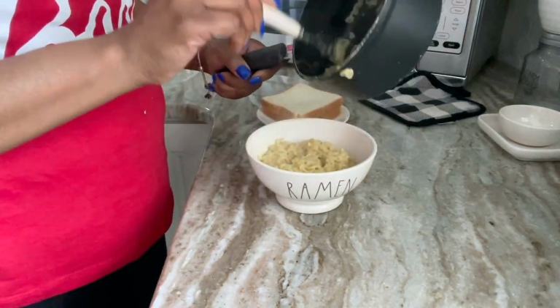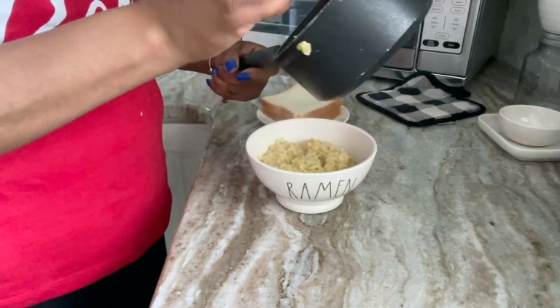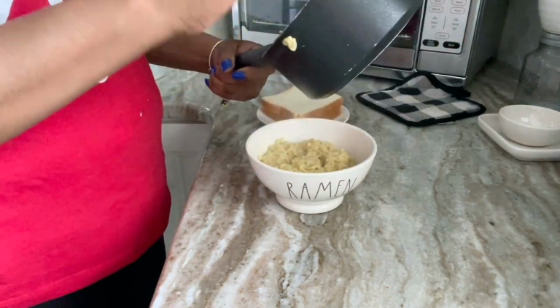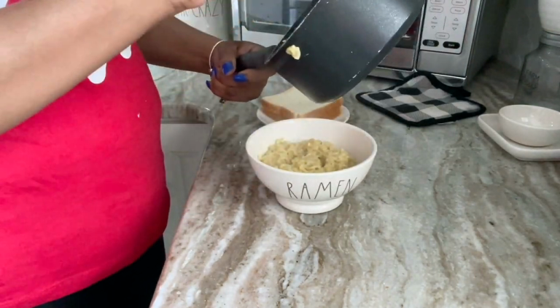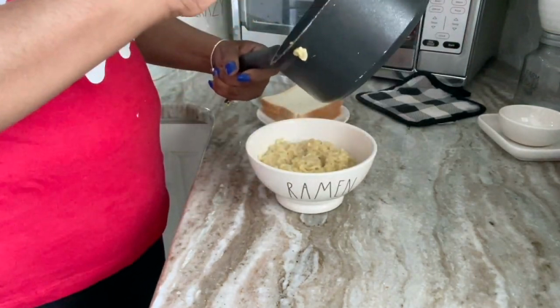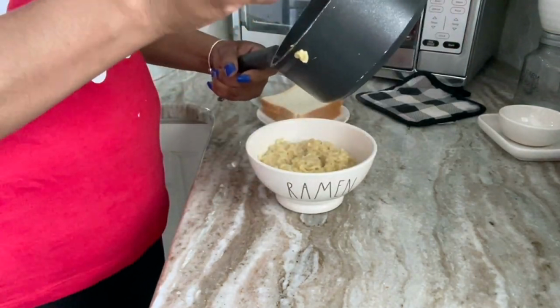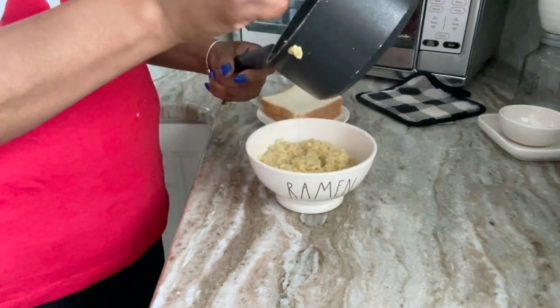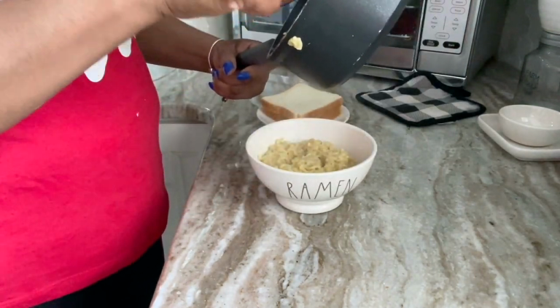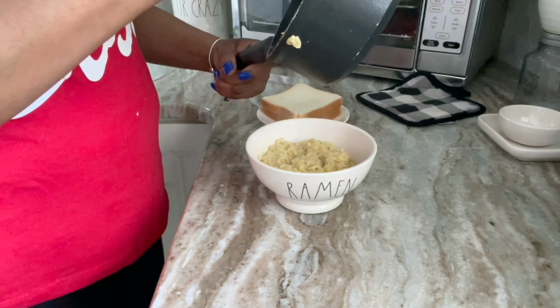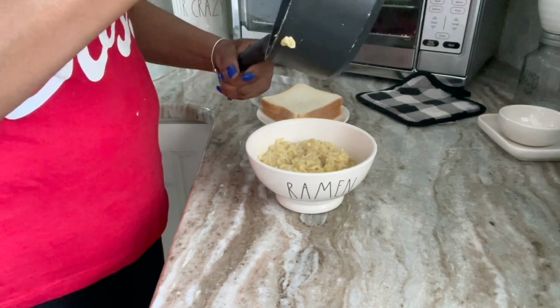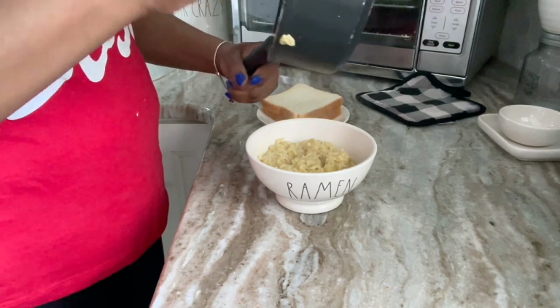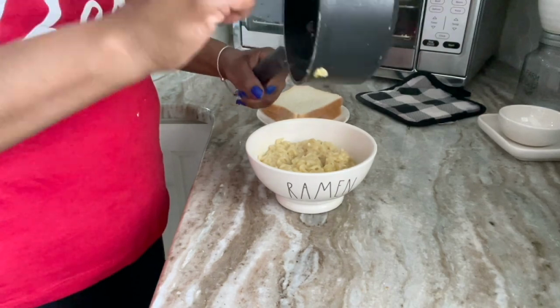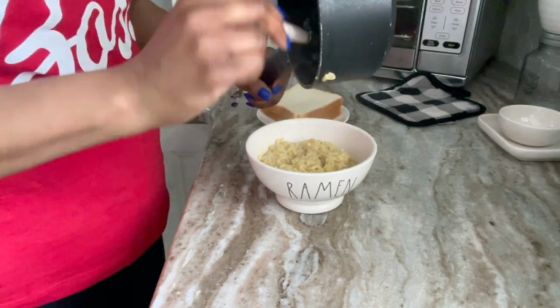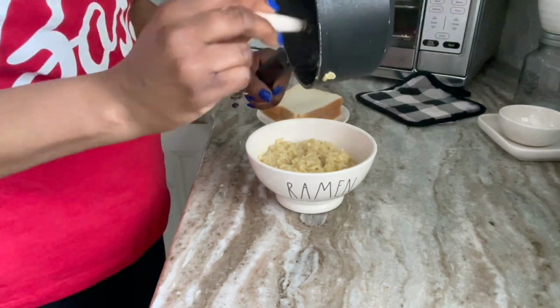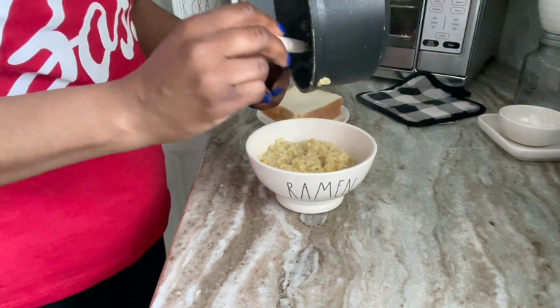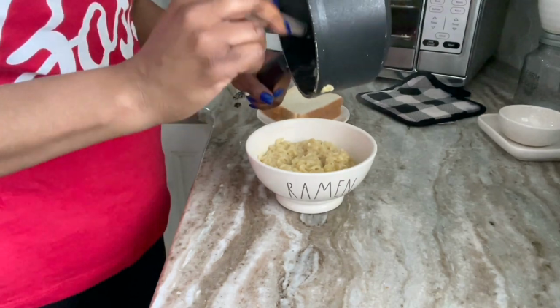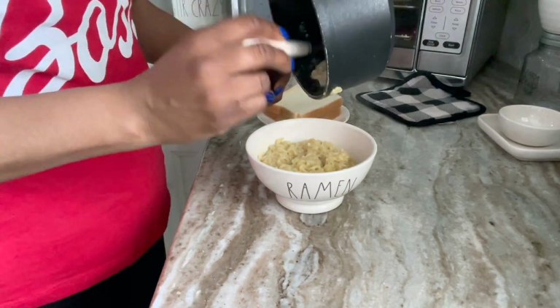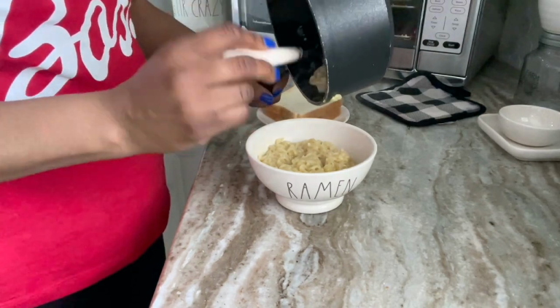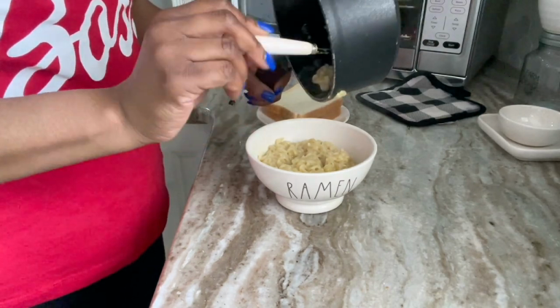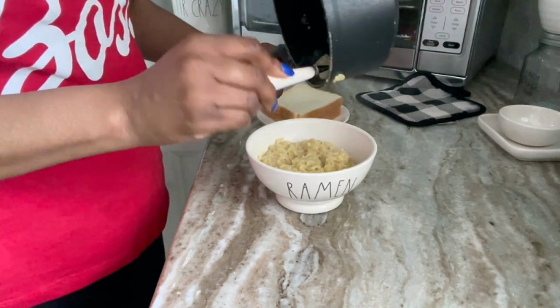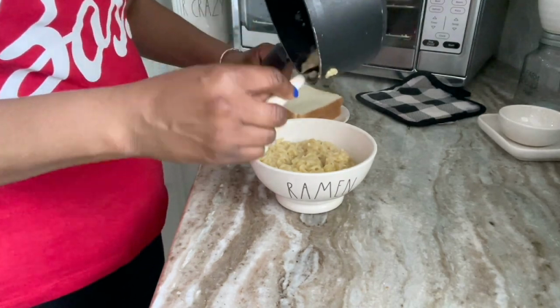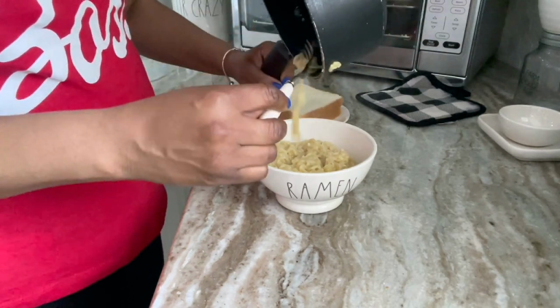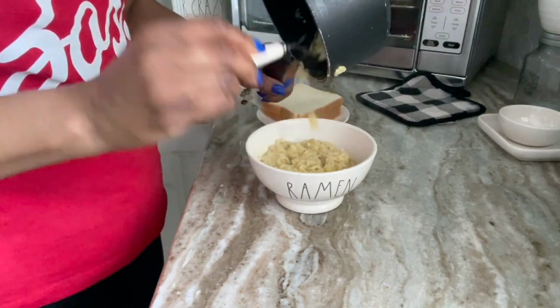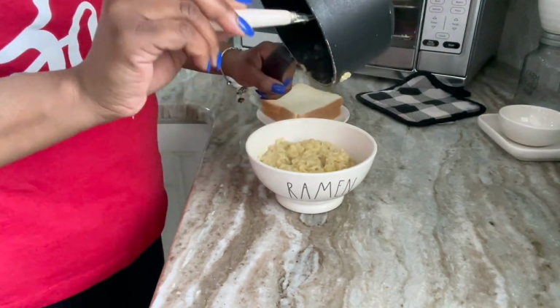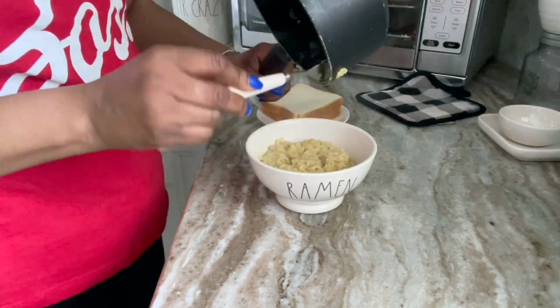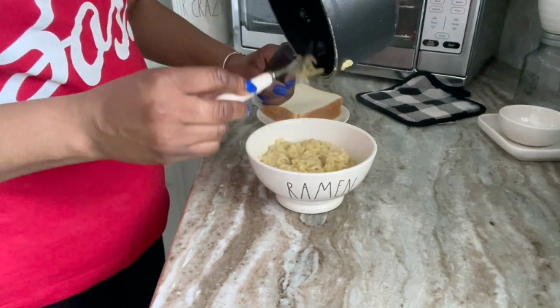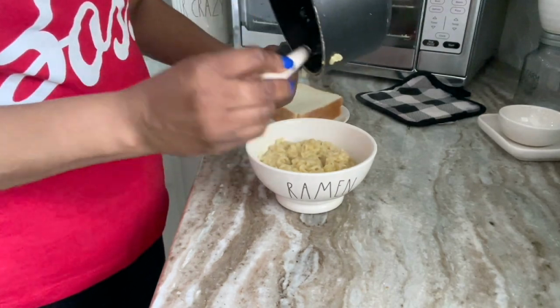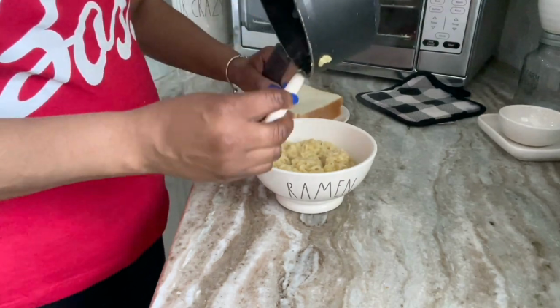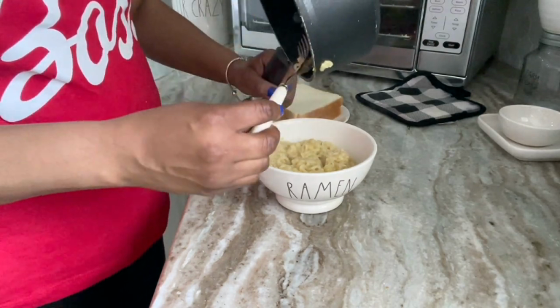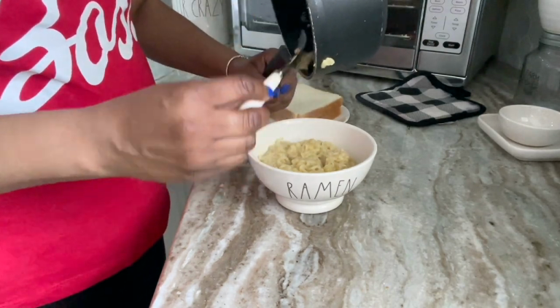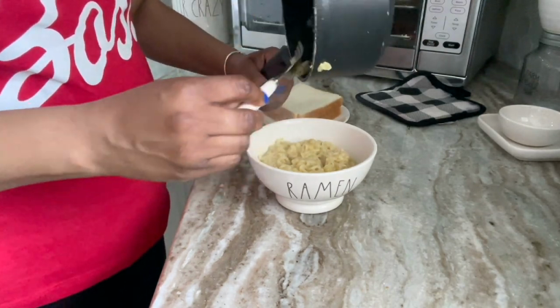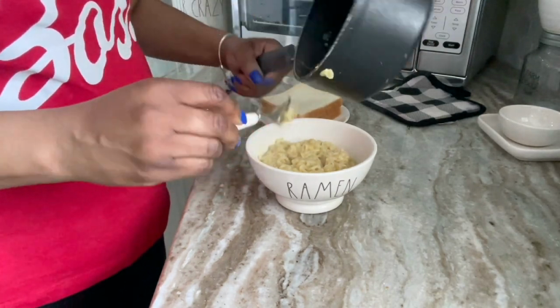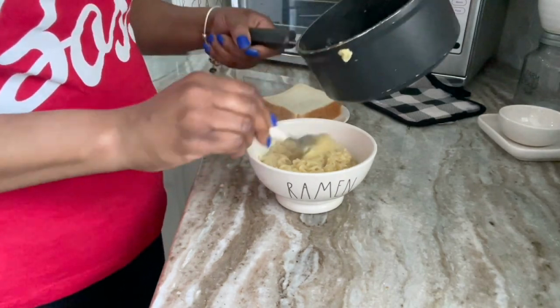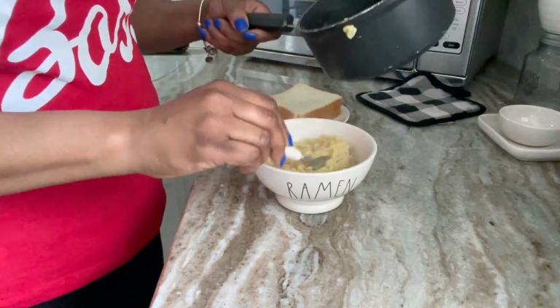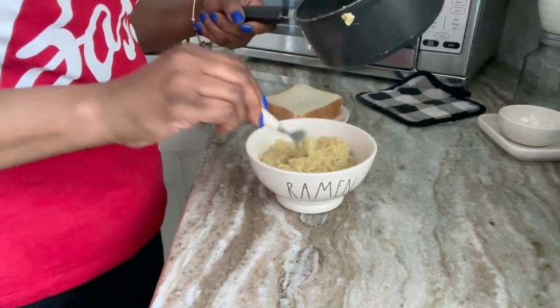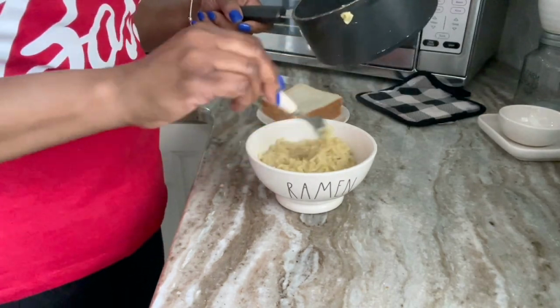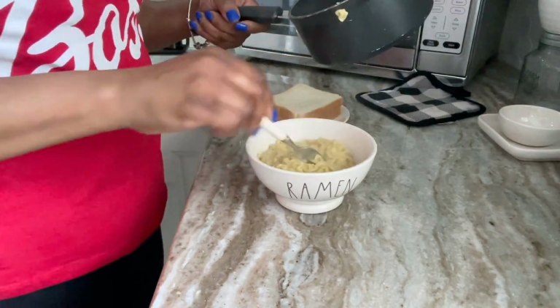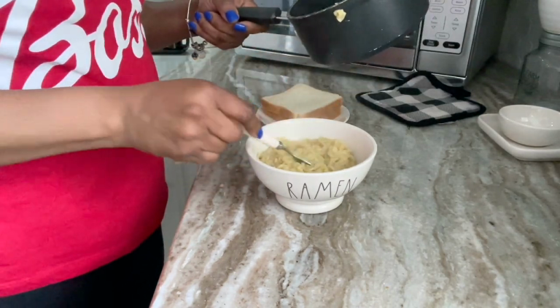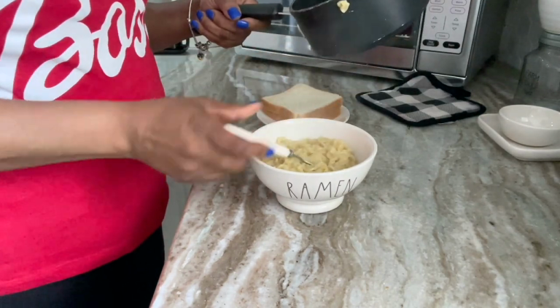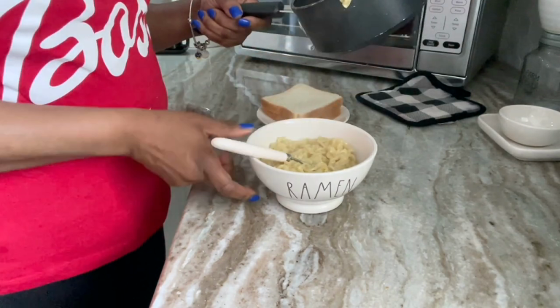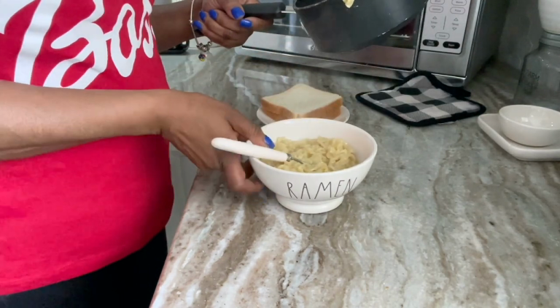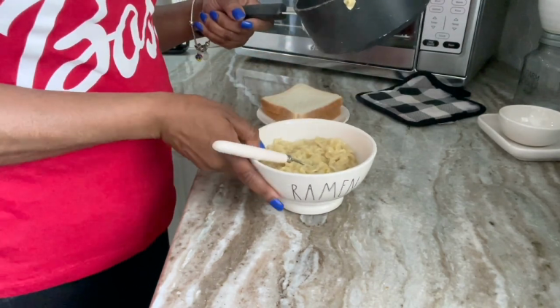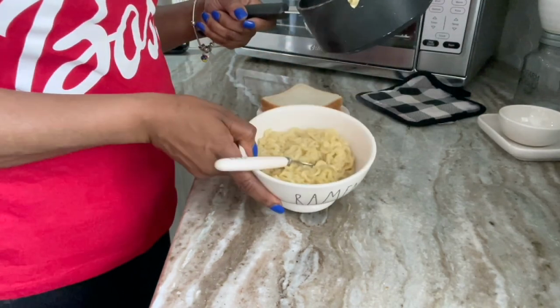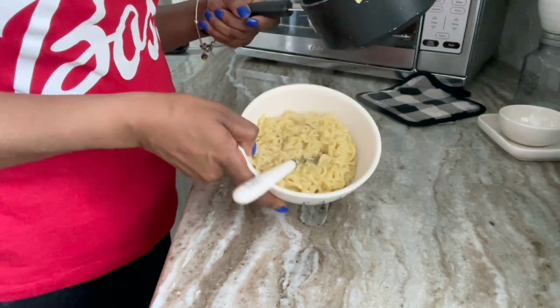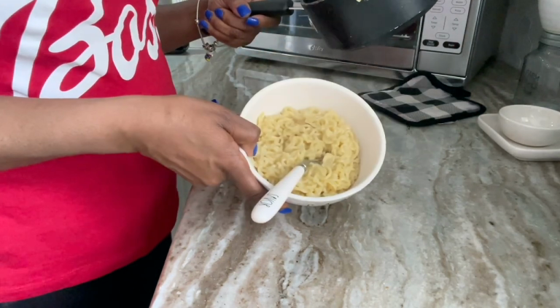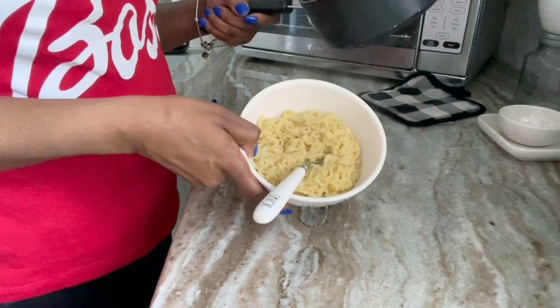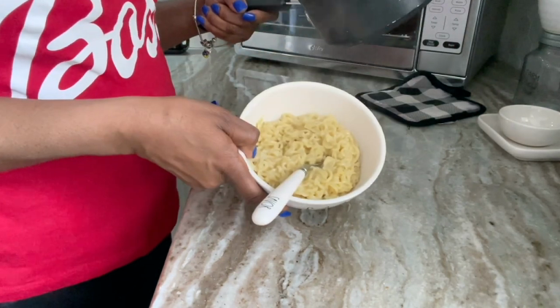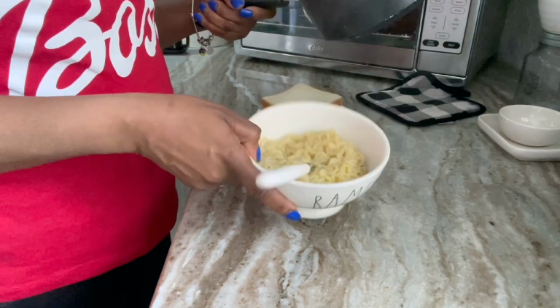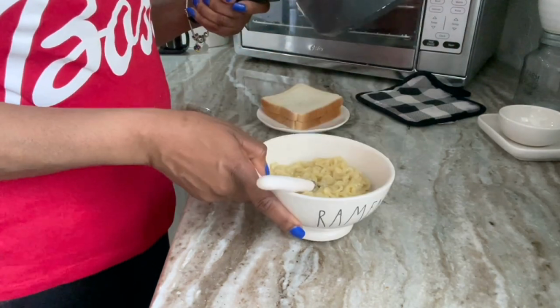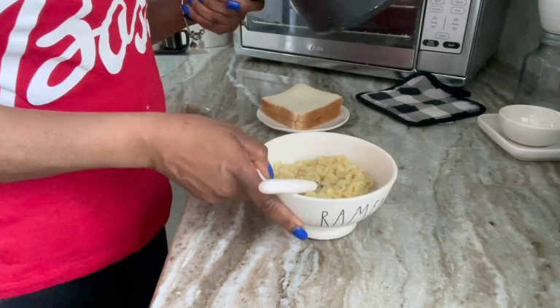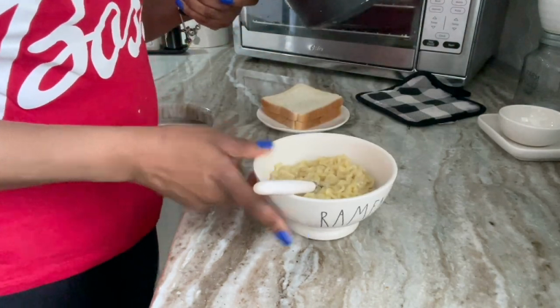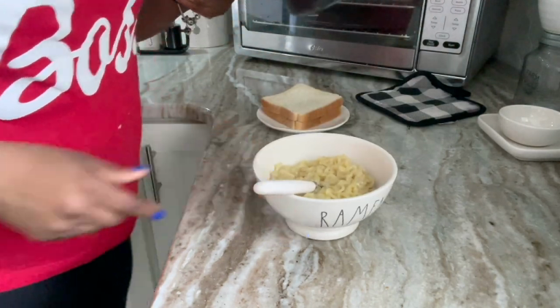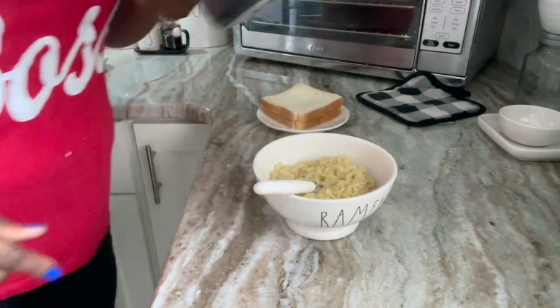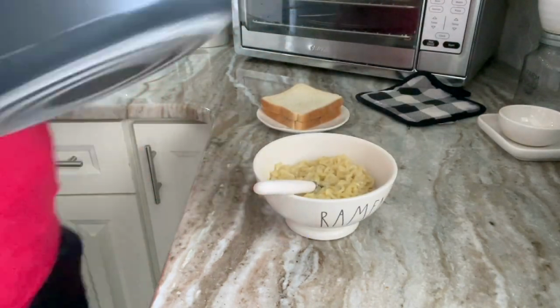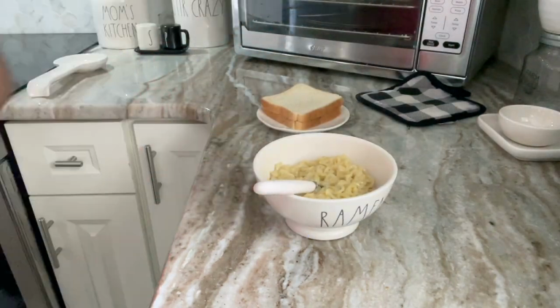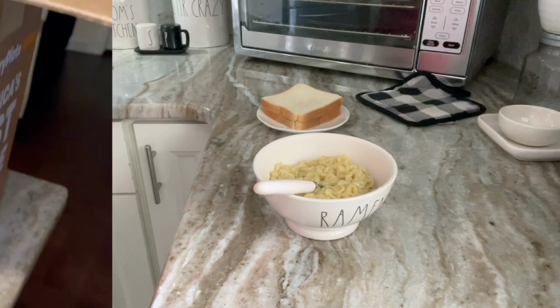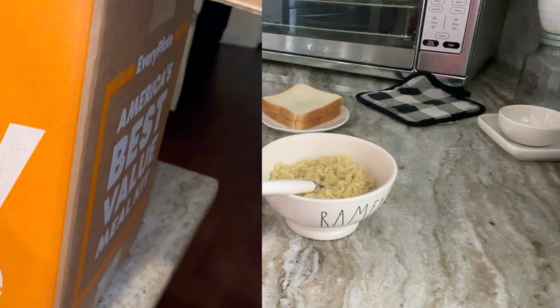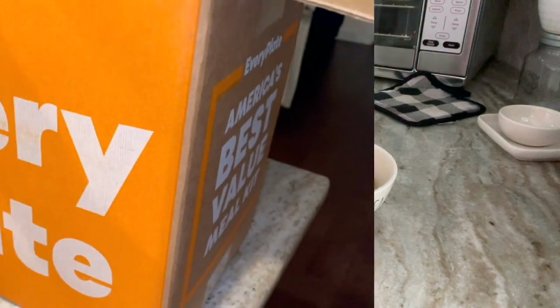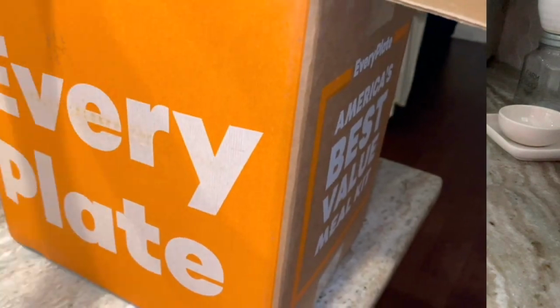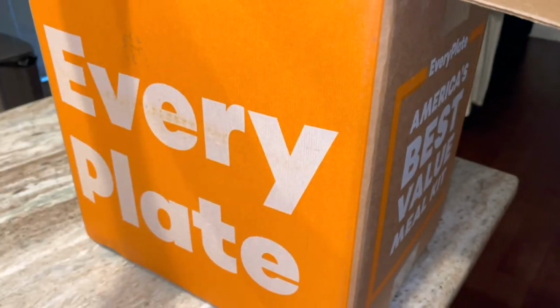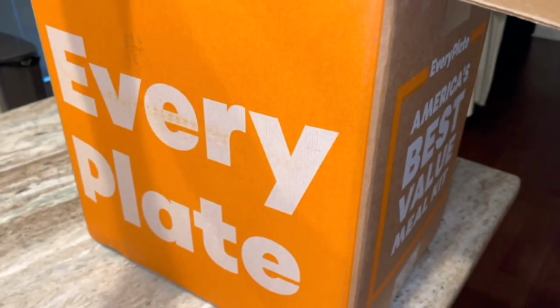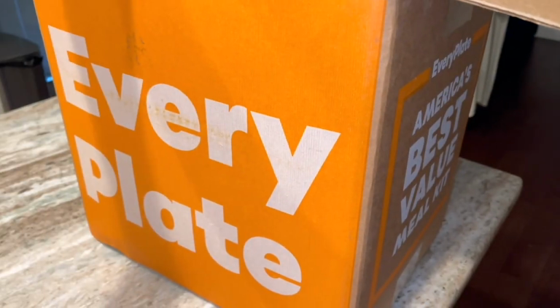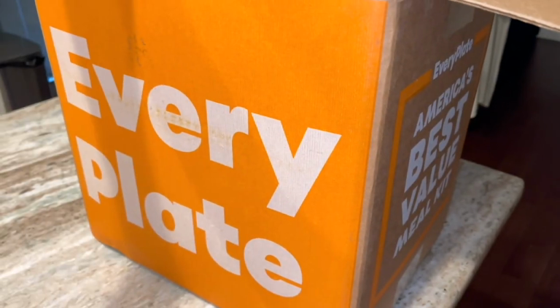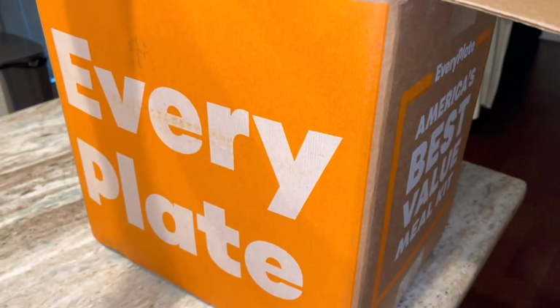I am totally appropriate with this bowl, this ramen bowl I have, and it was good.